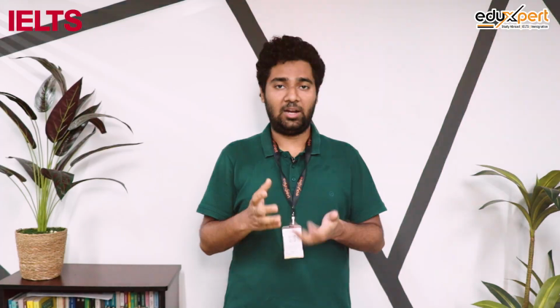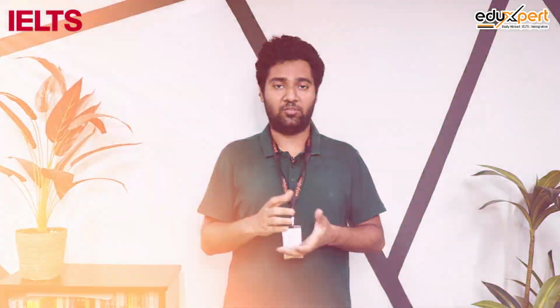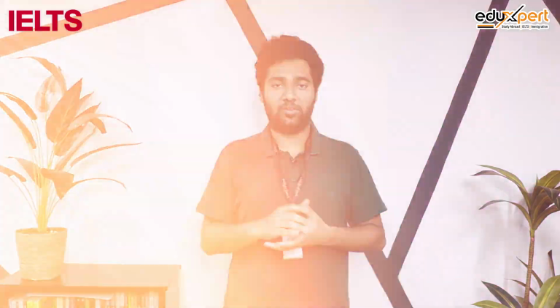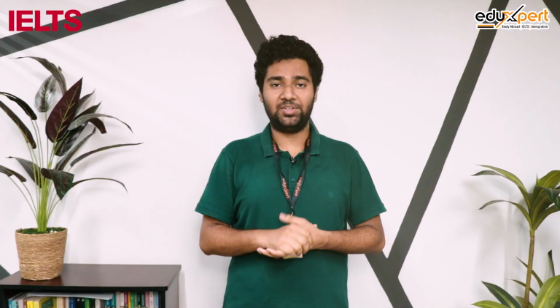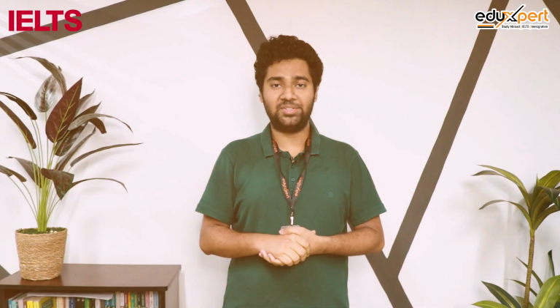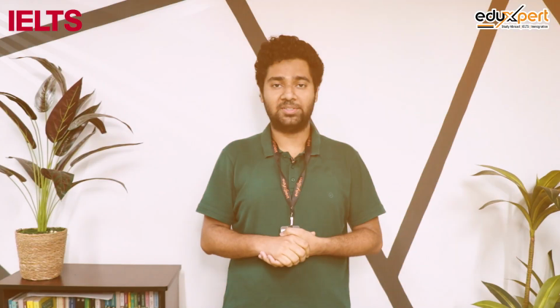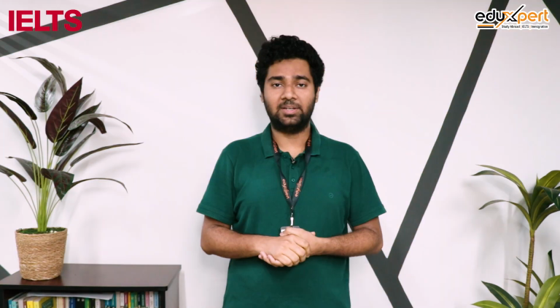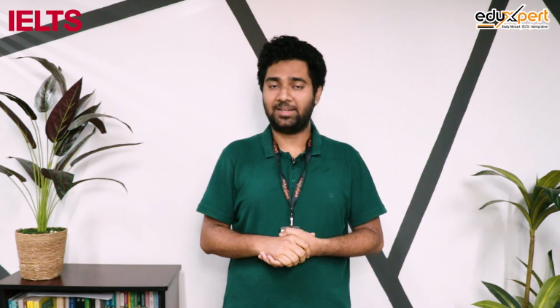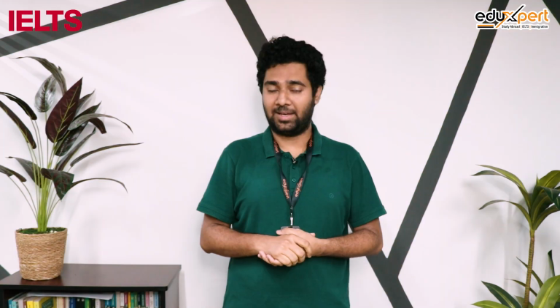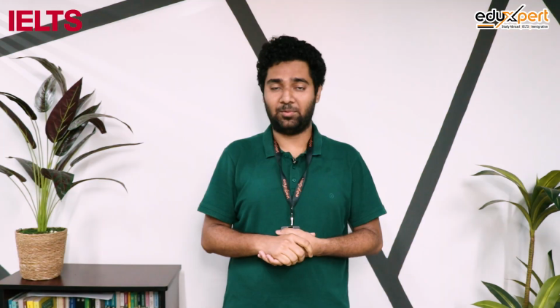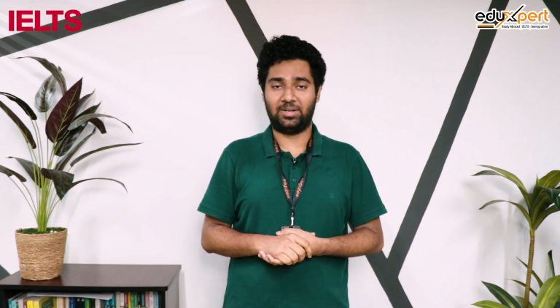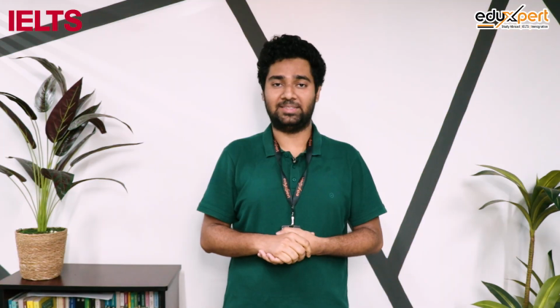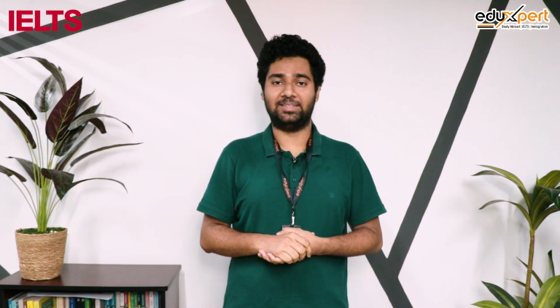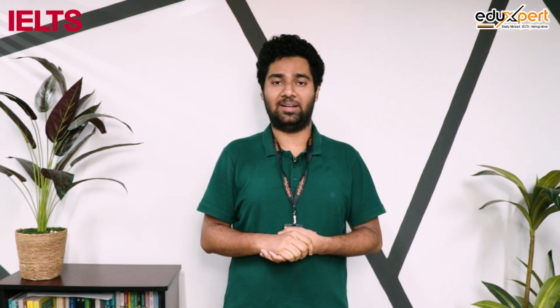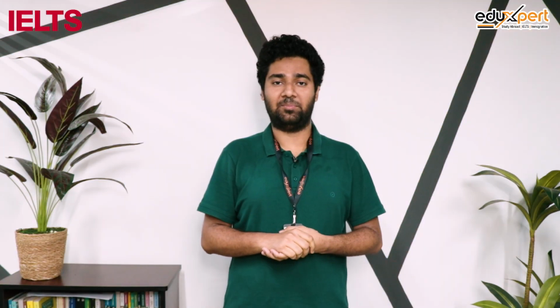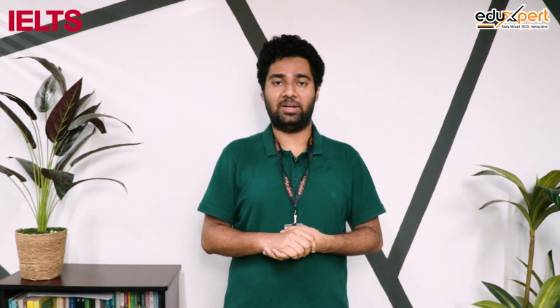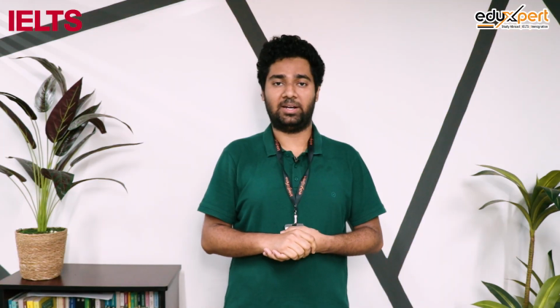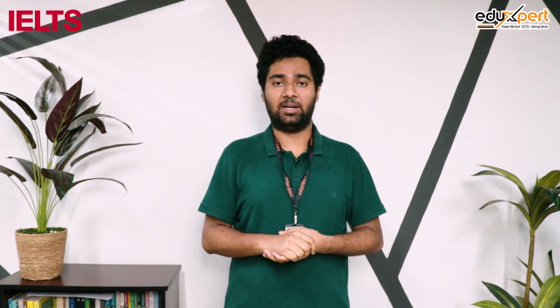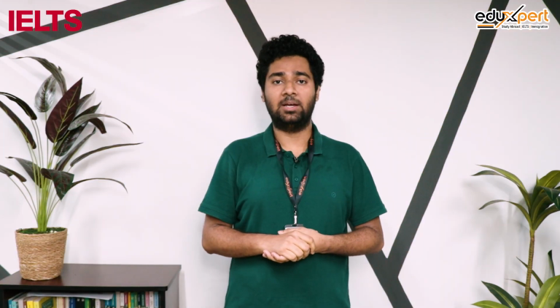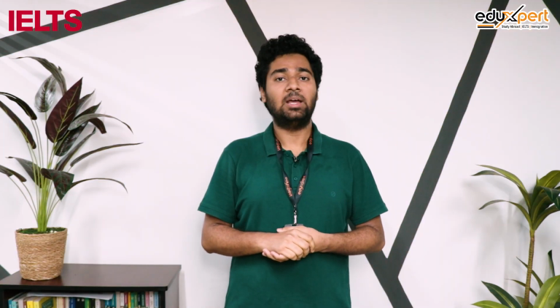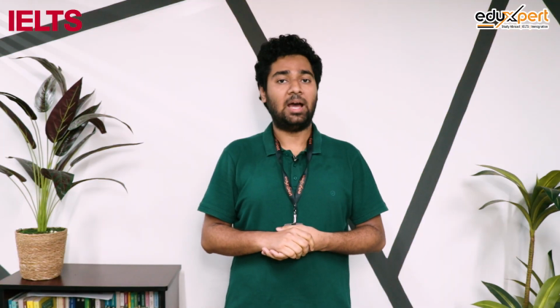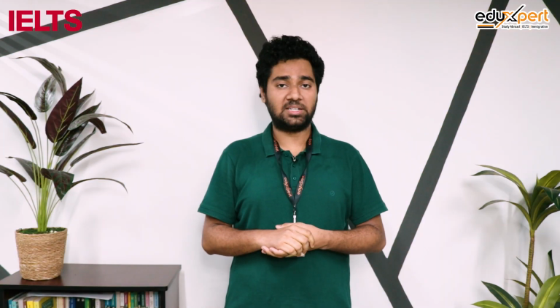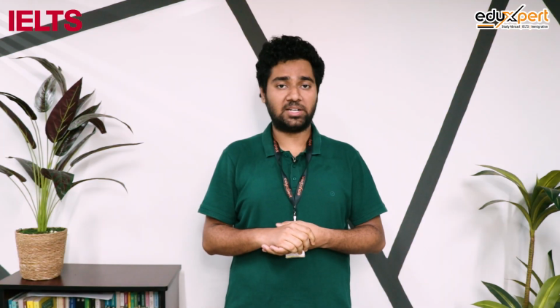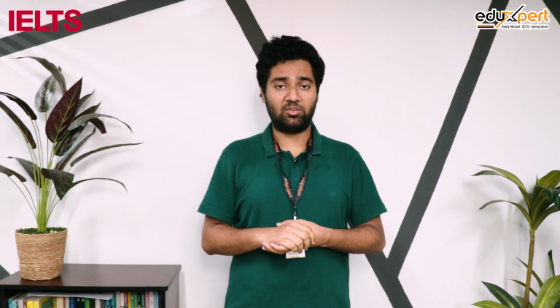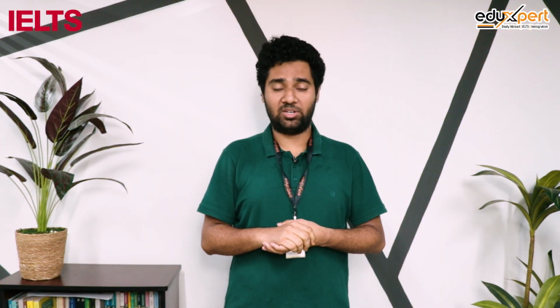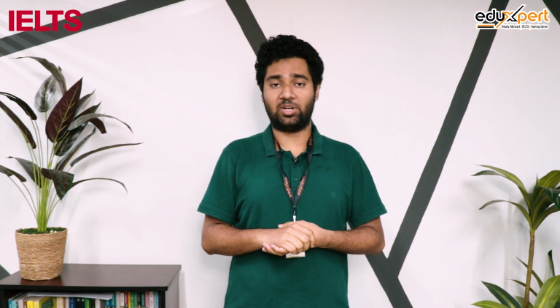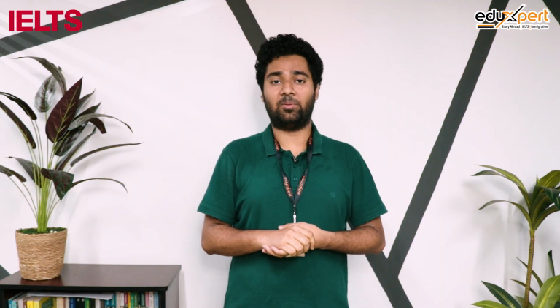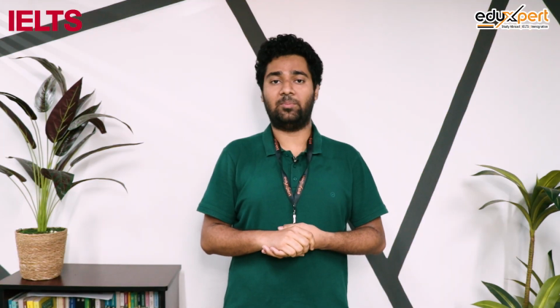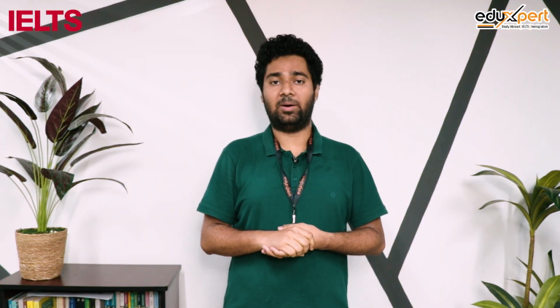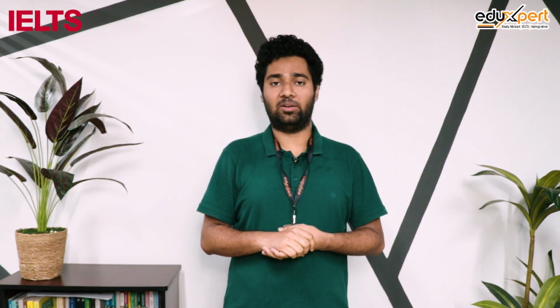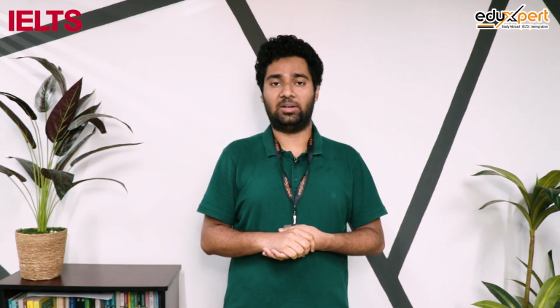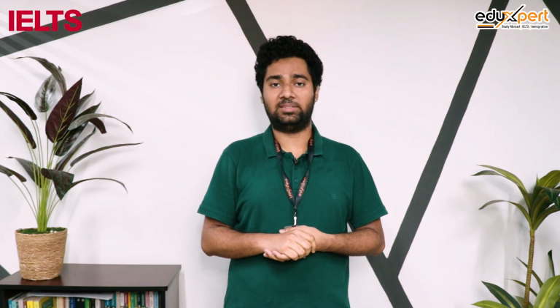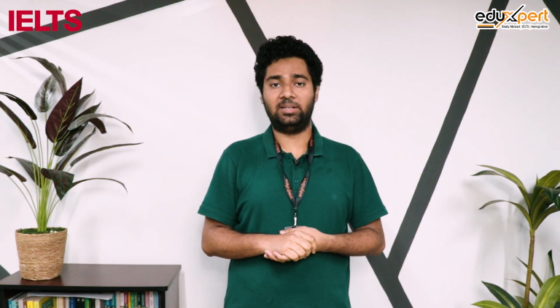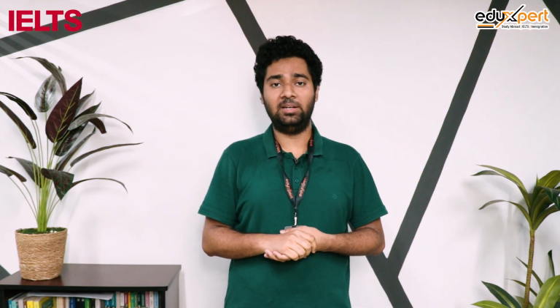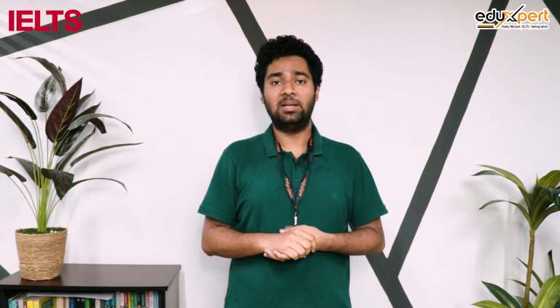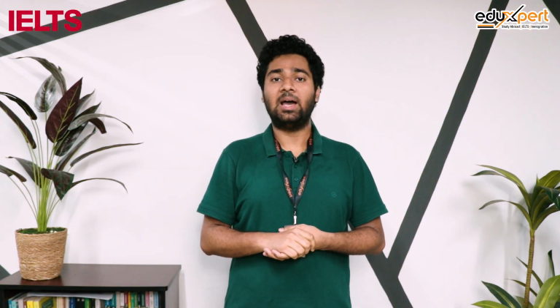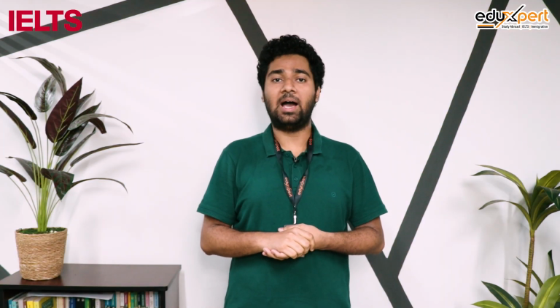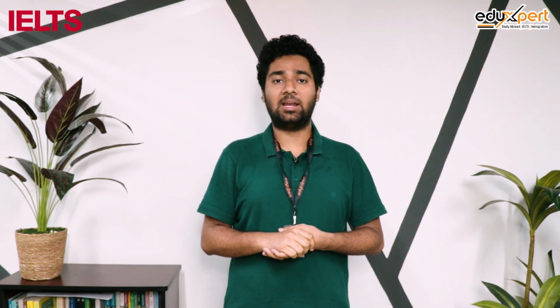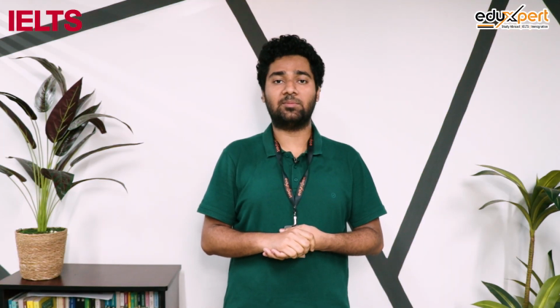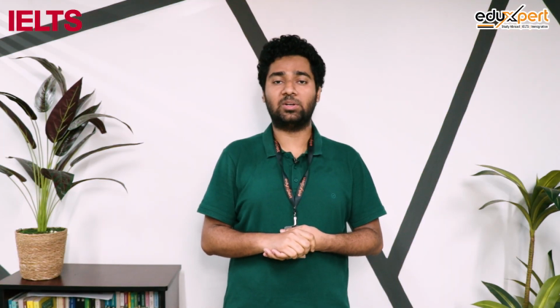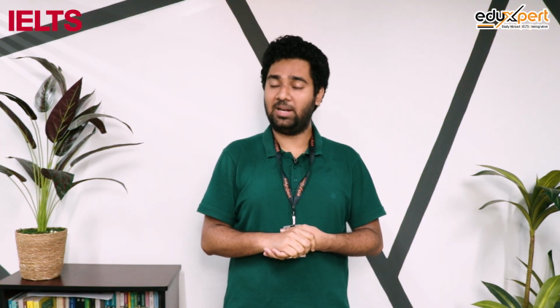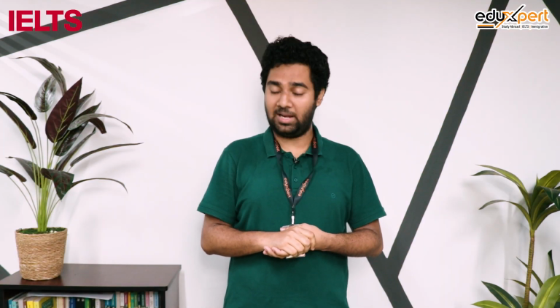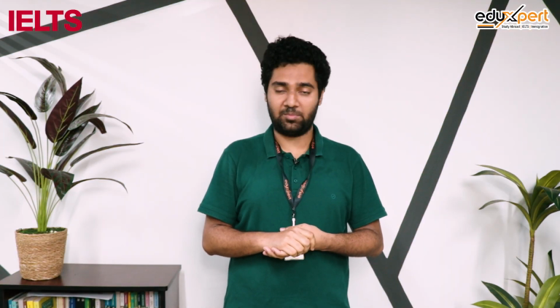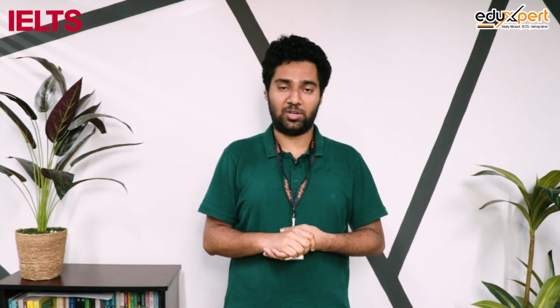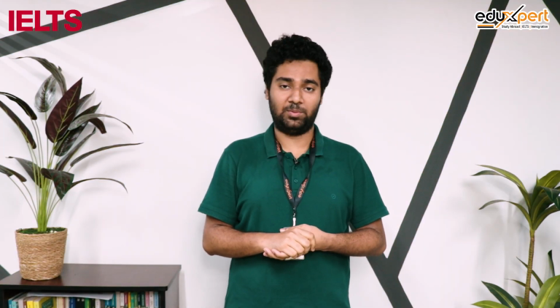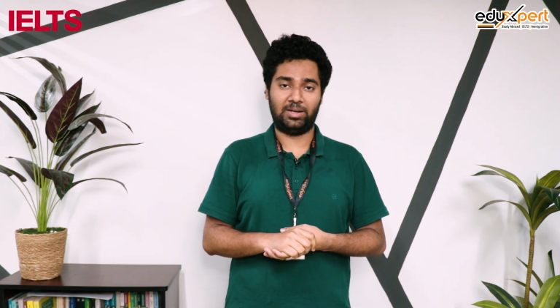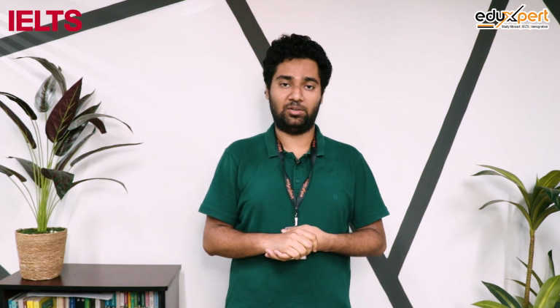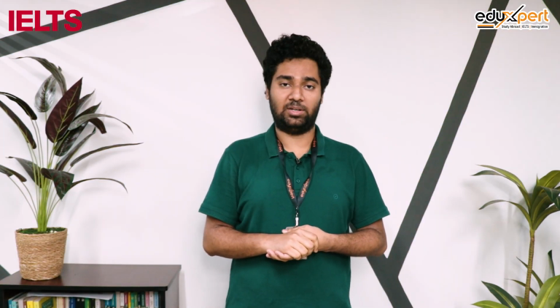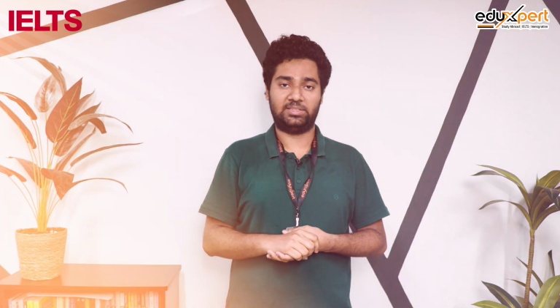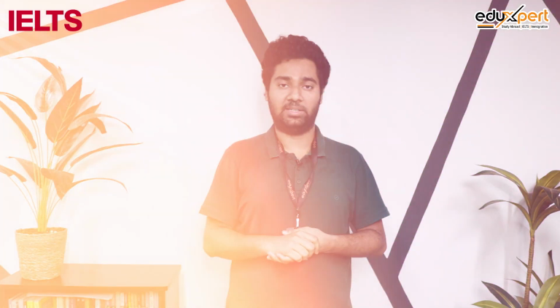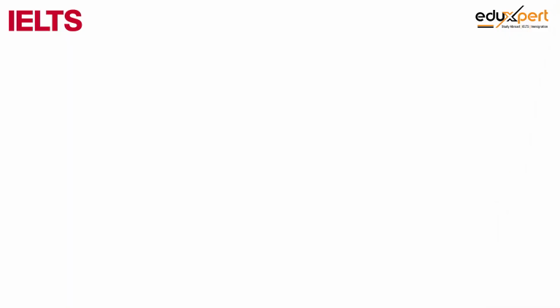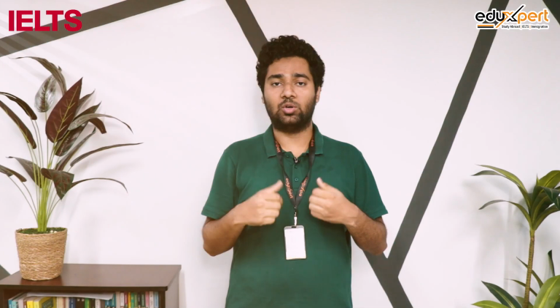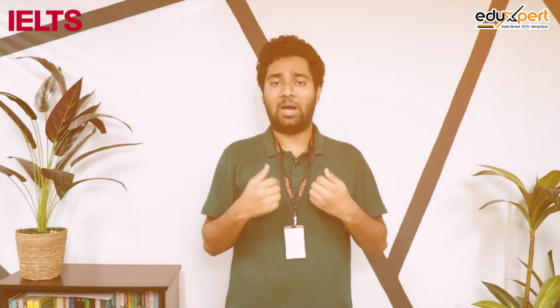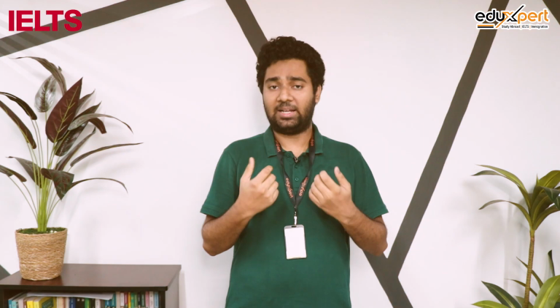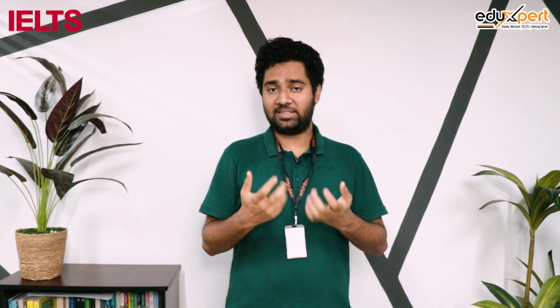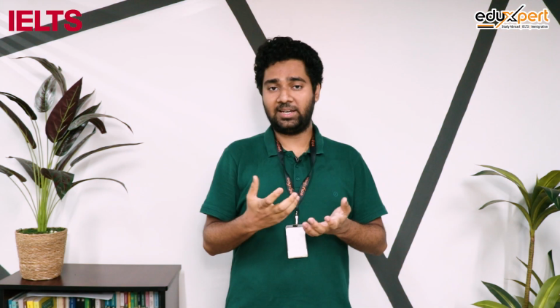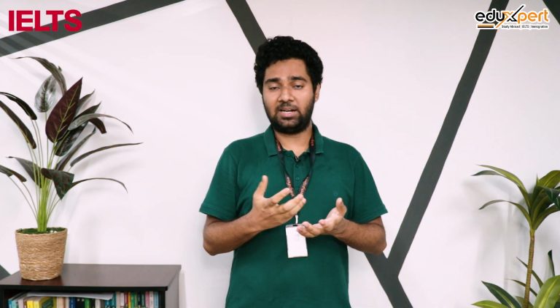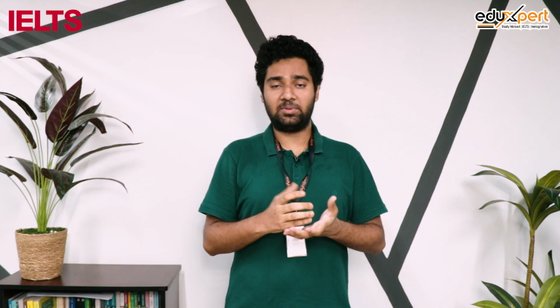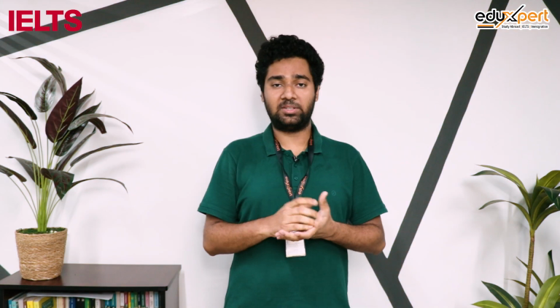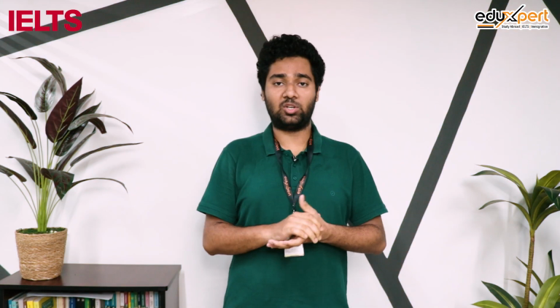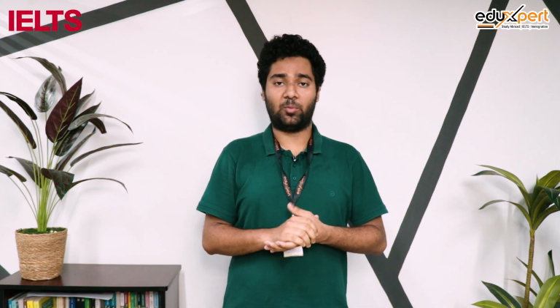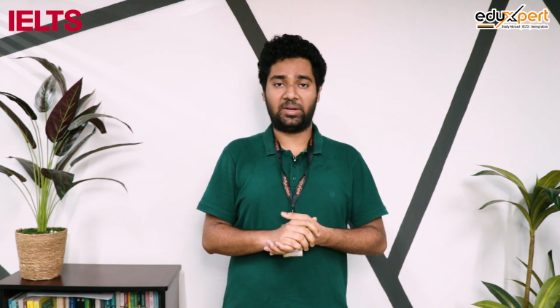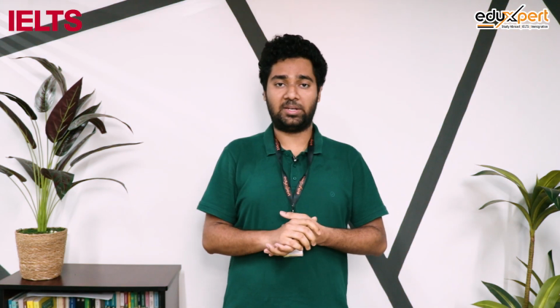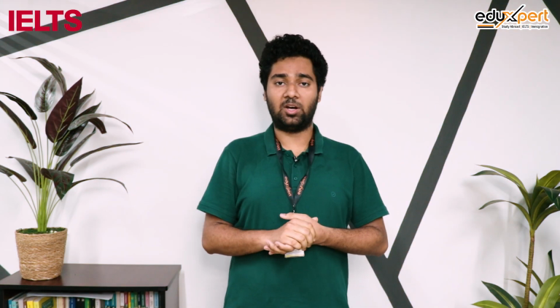Hello viewers, how are you? Hello everyone. So, what is our topic today?